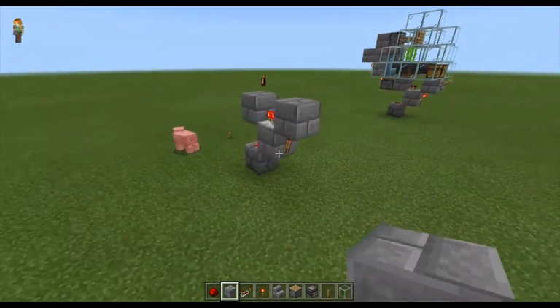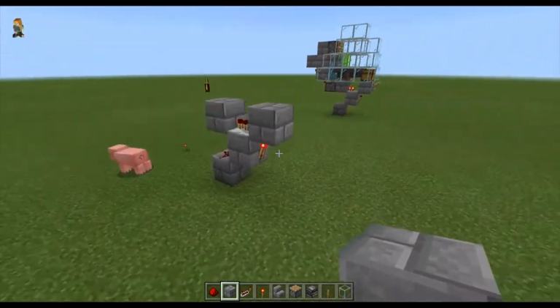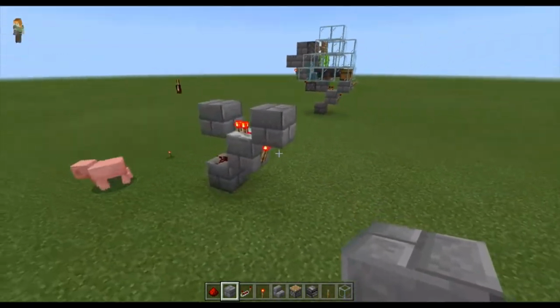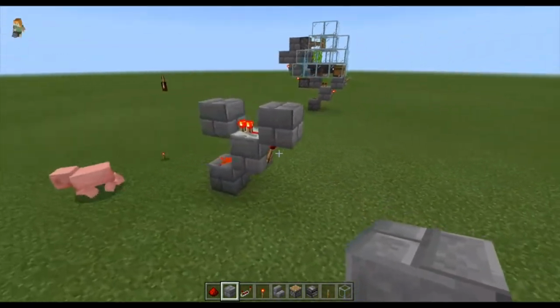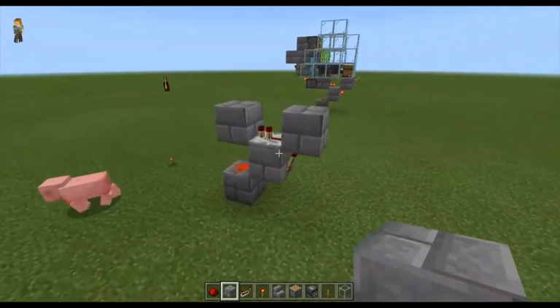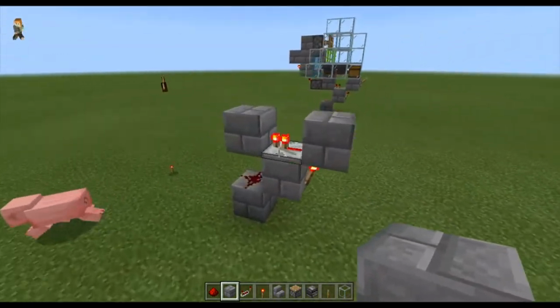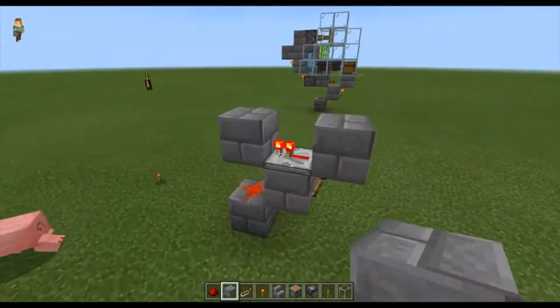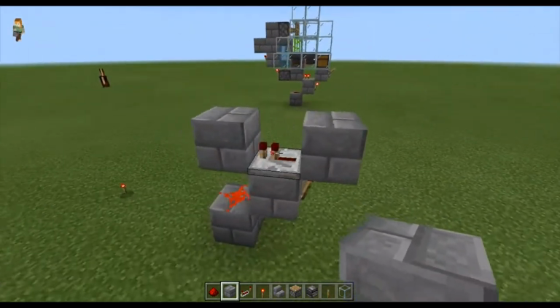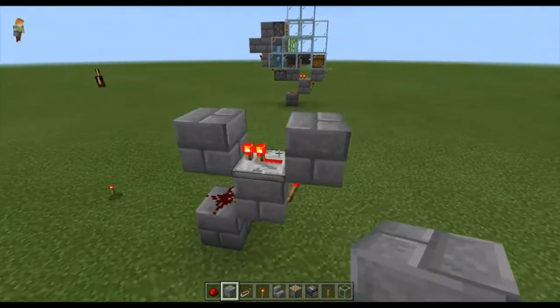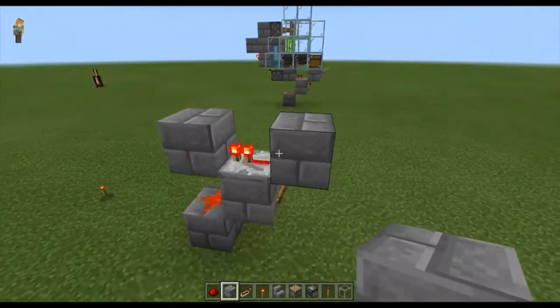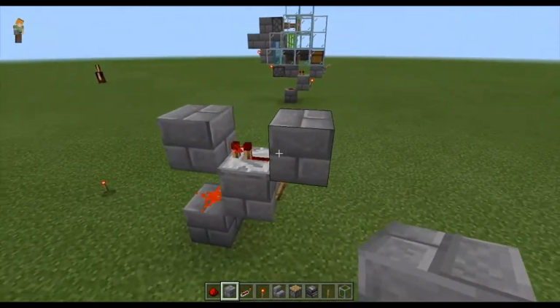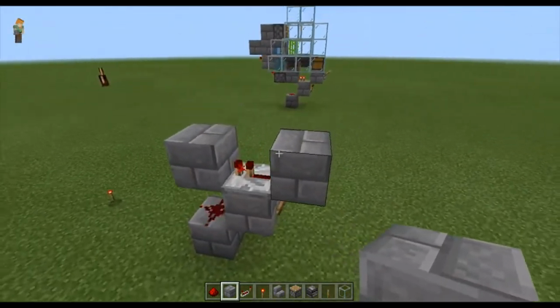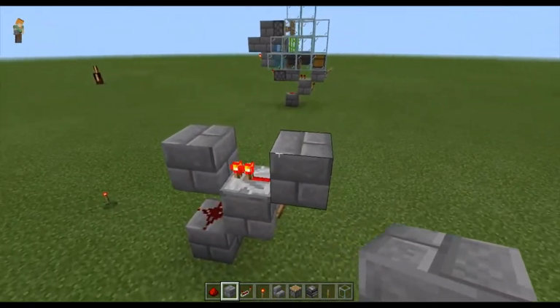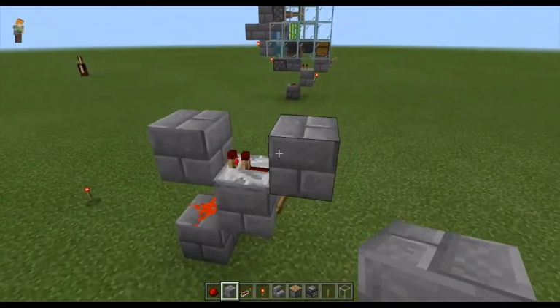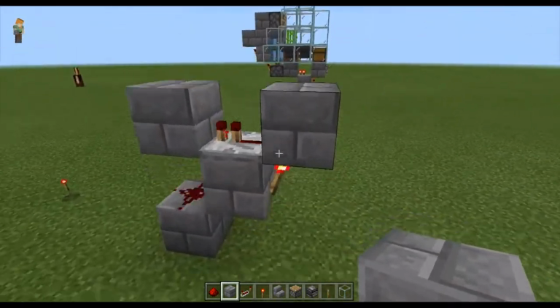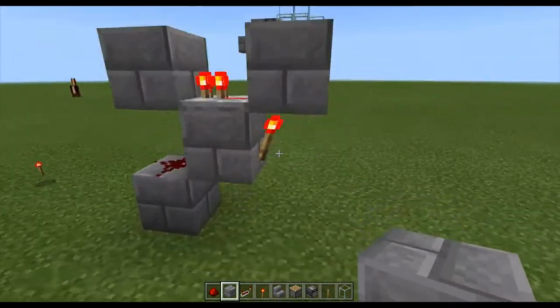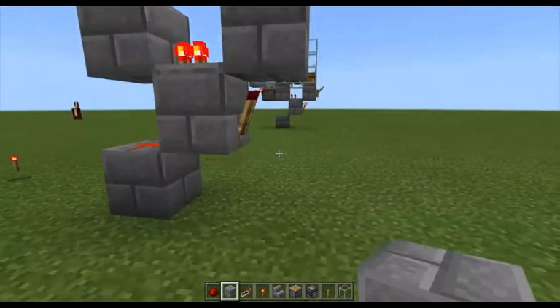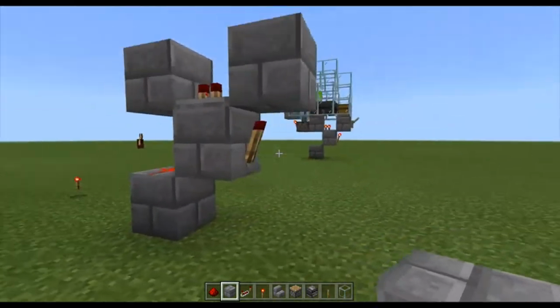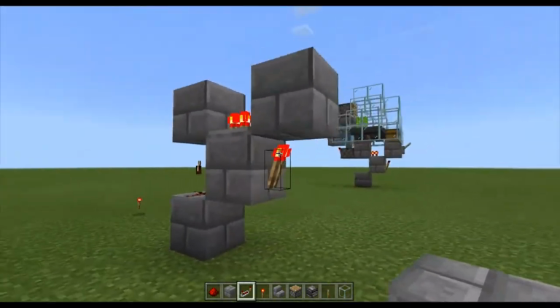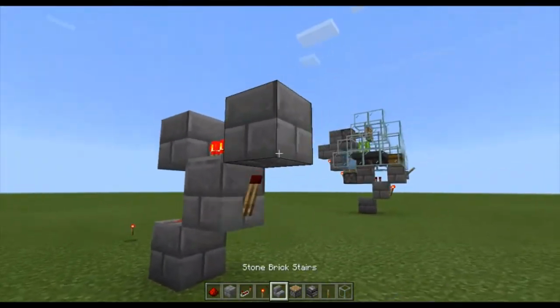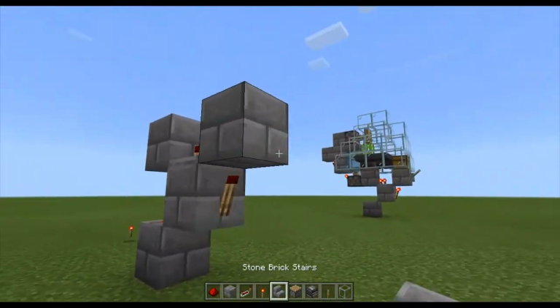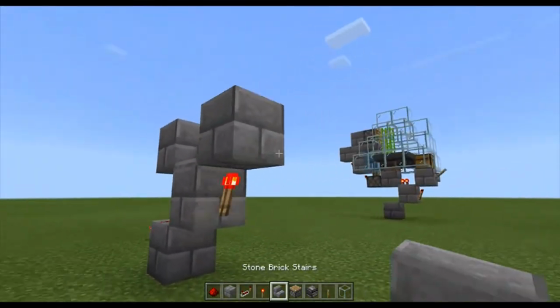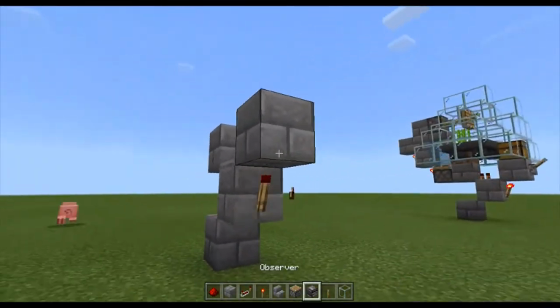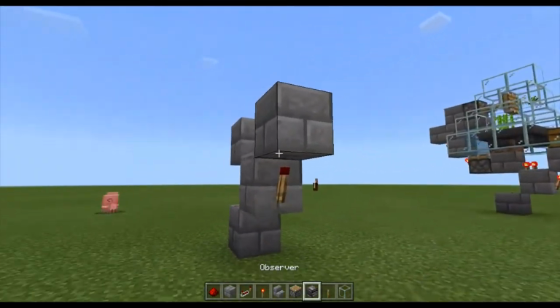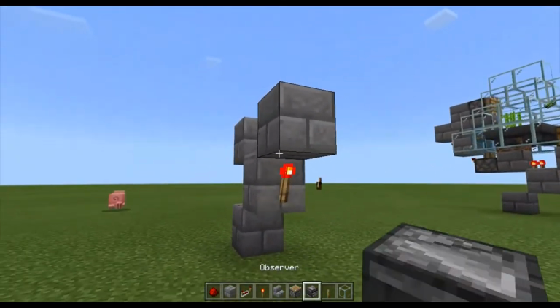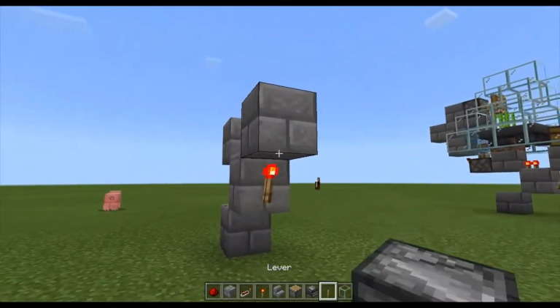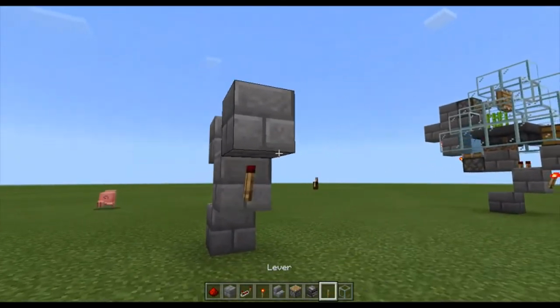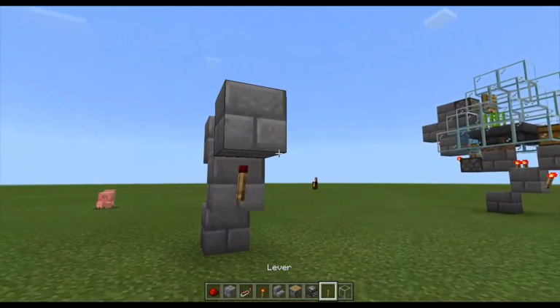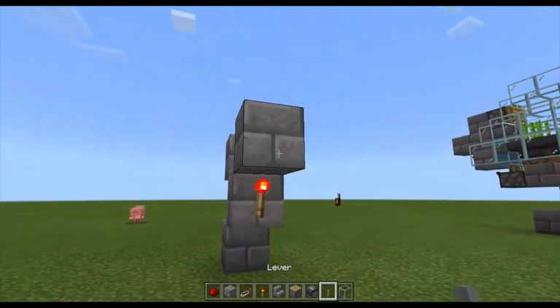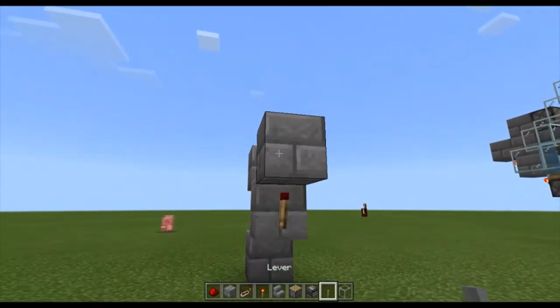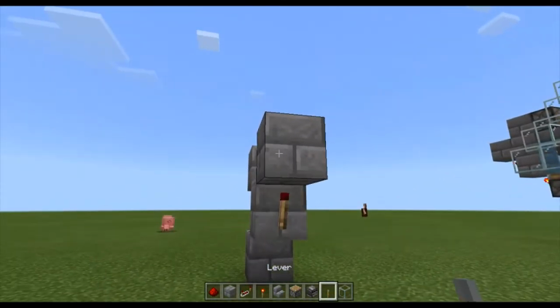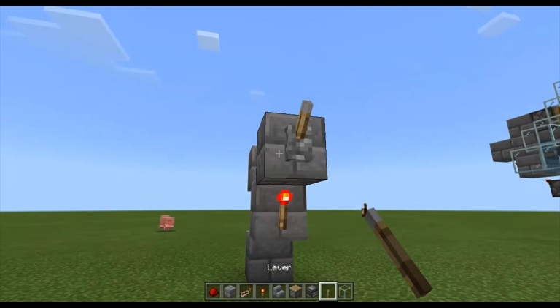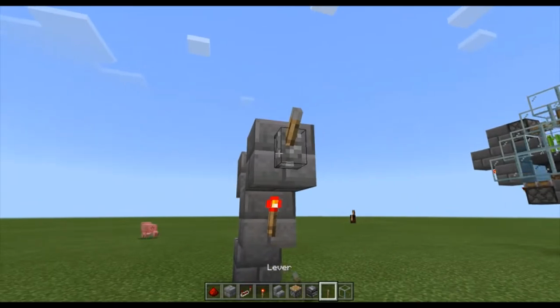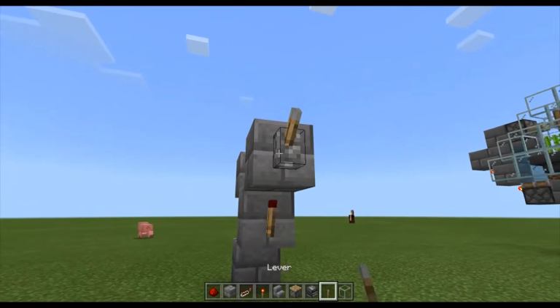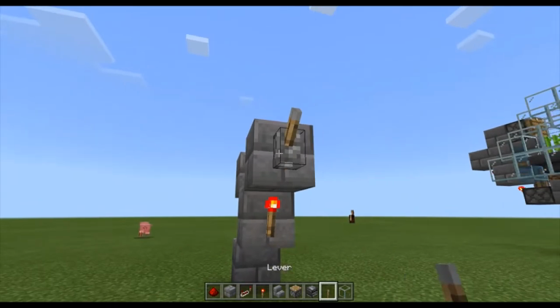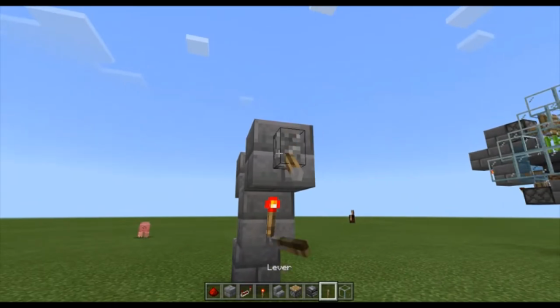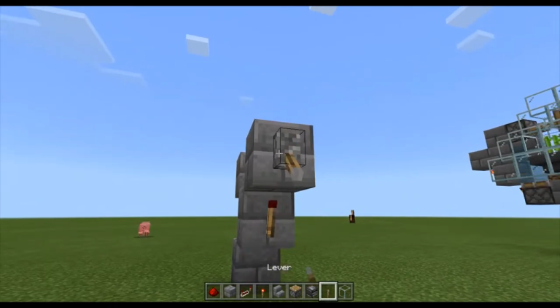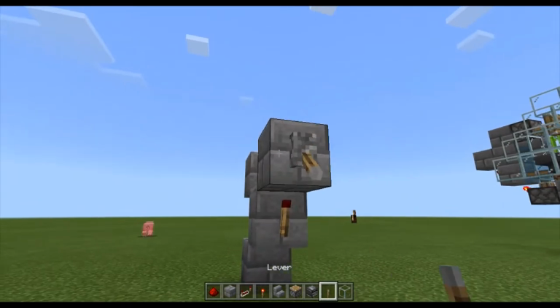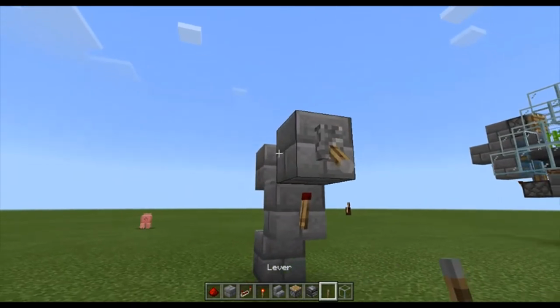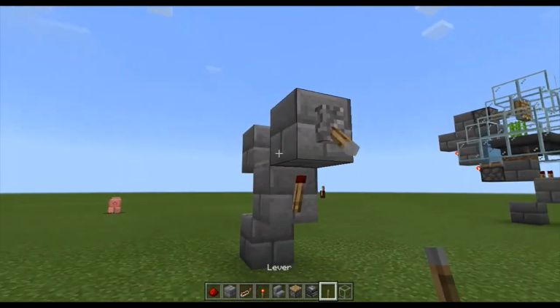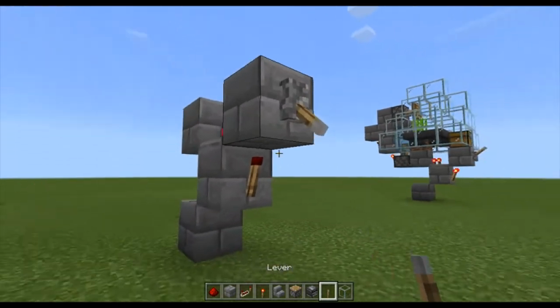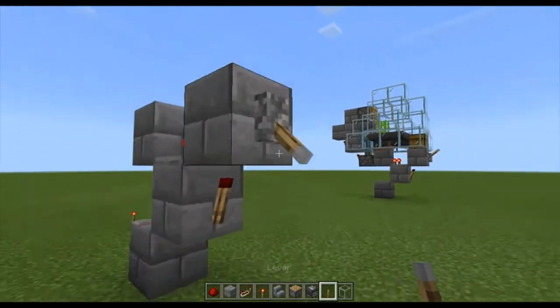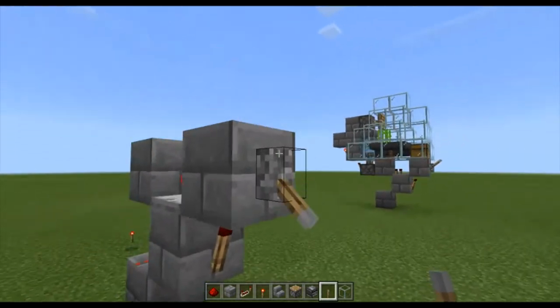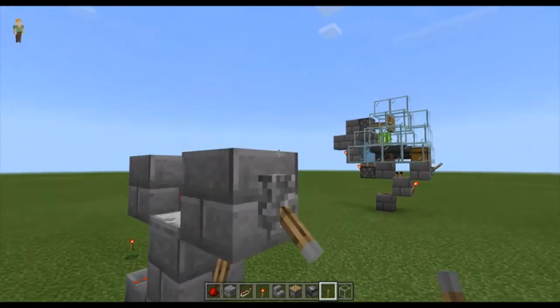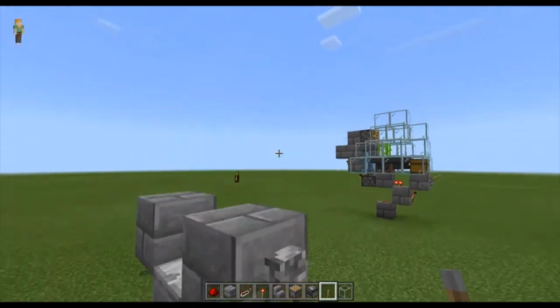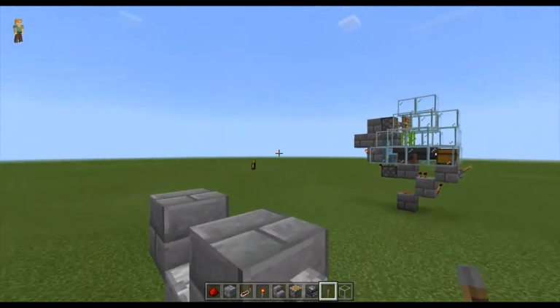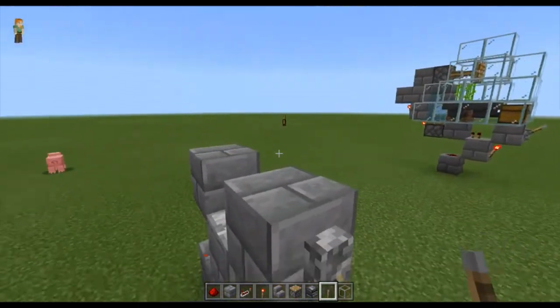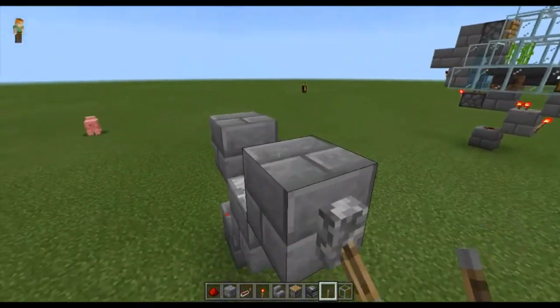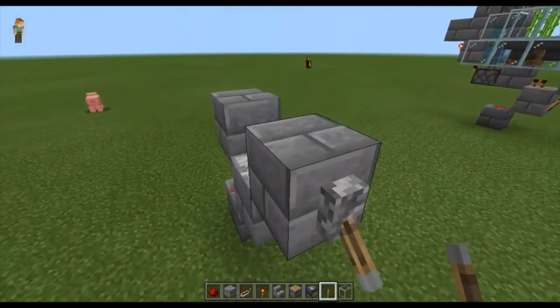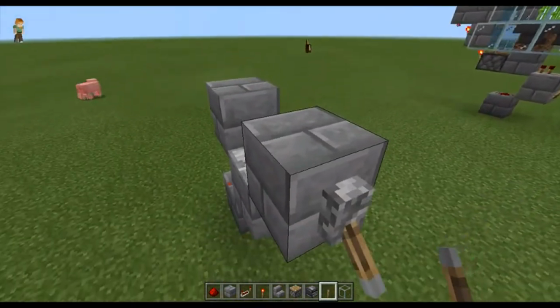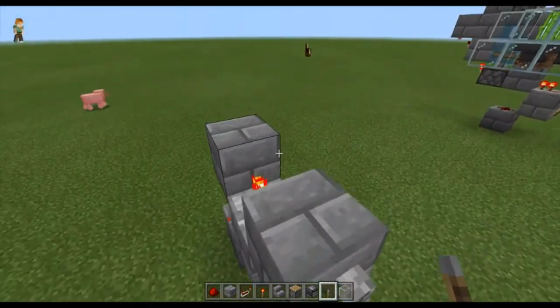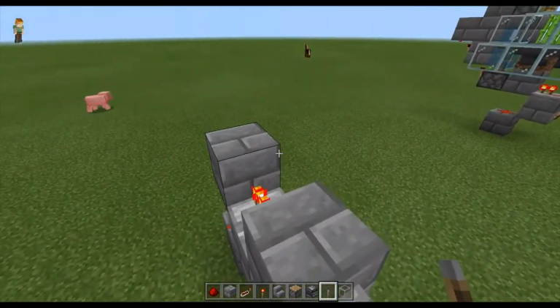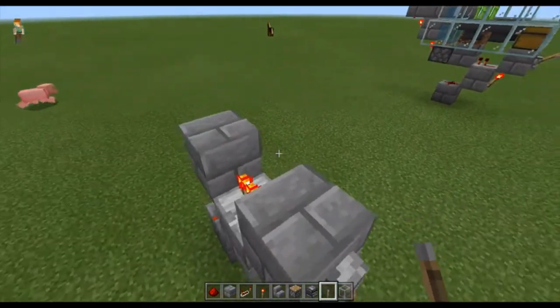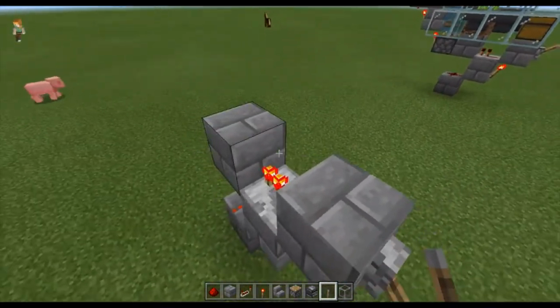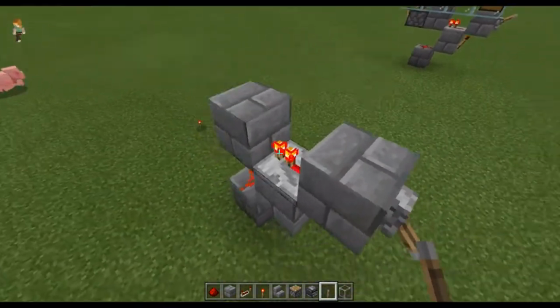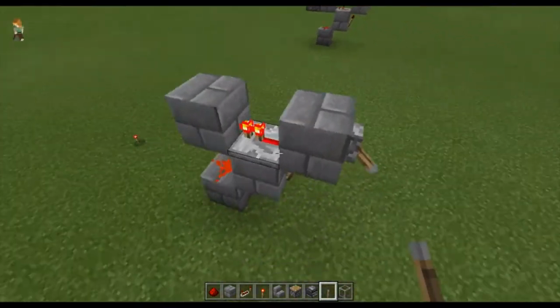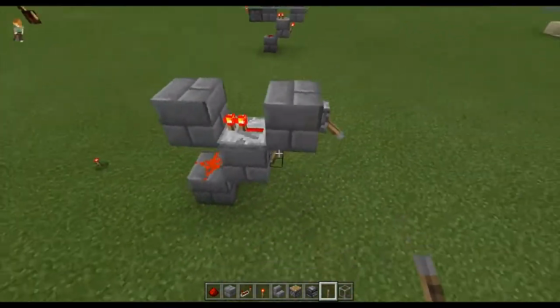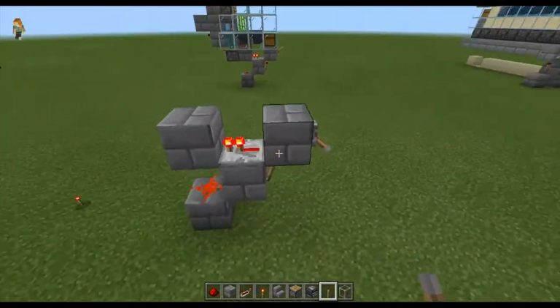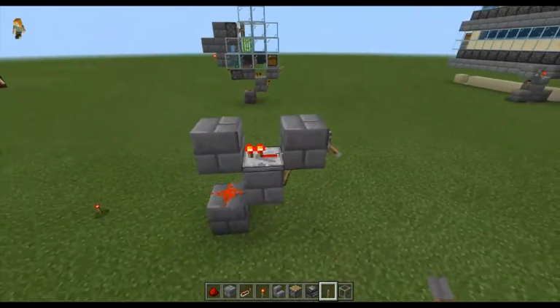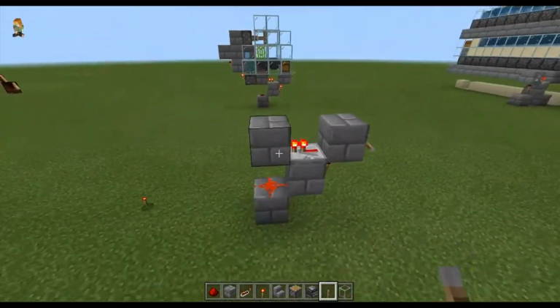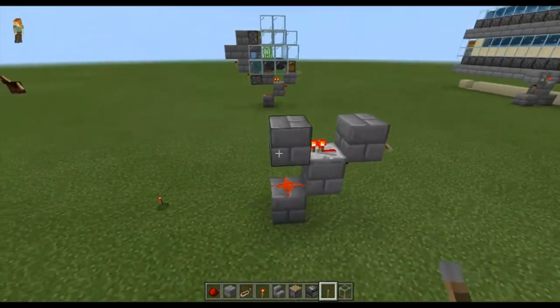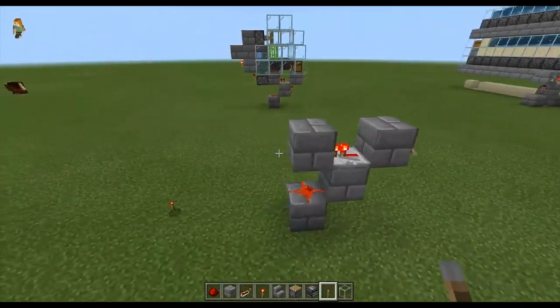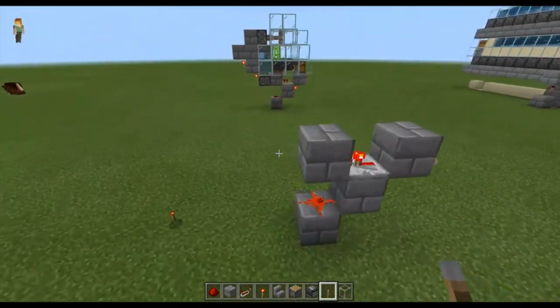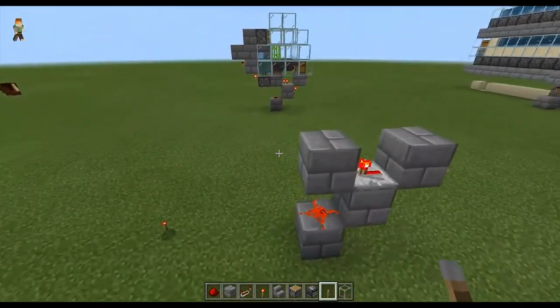Then place a torch down and another block of your choice — this creates your timer setup. Turn on a lever and then flick it off right now.